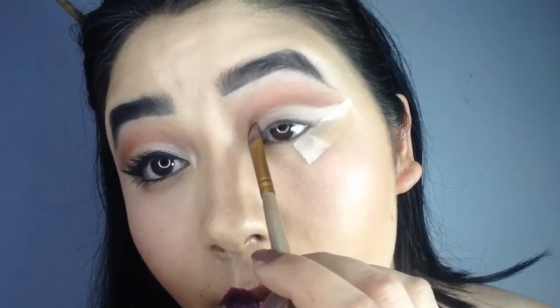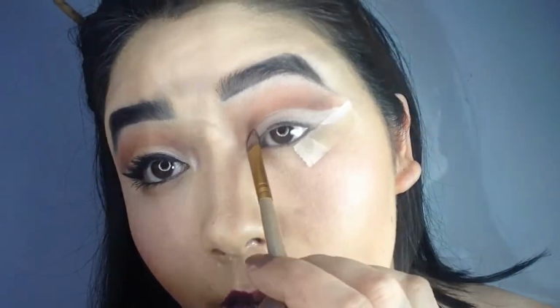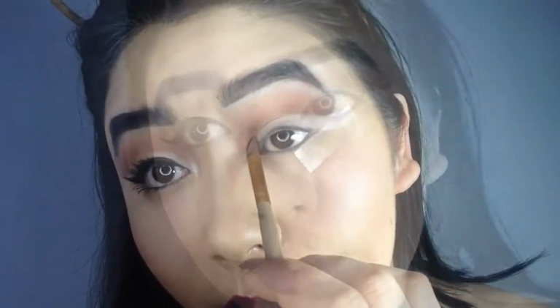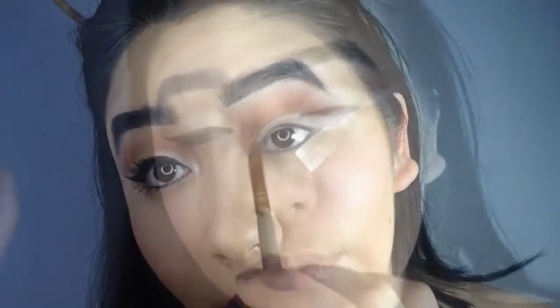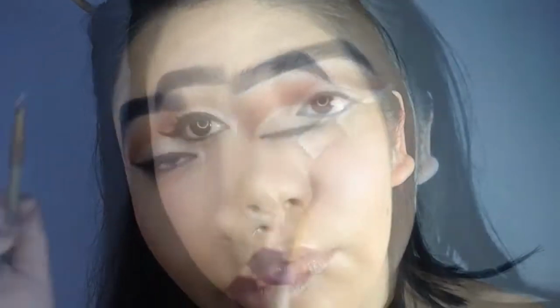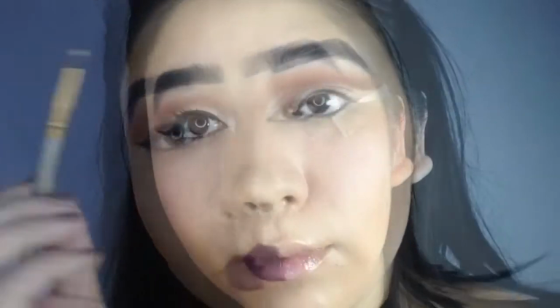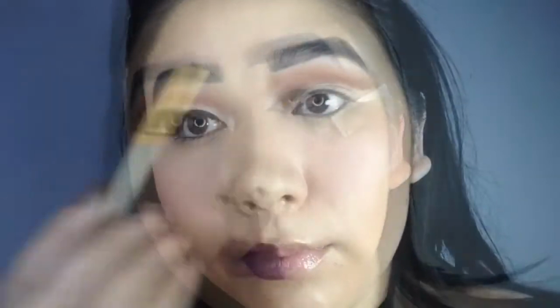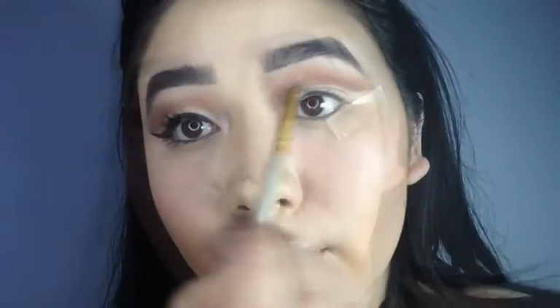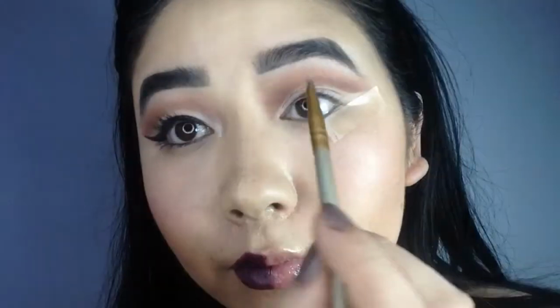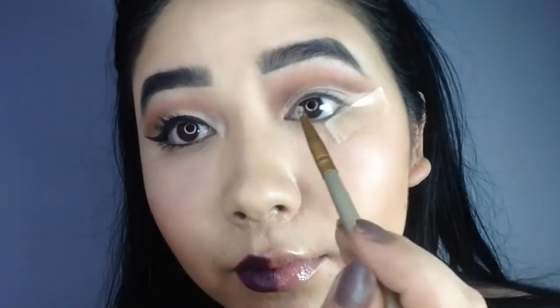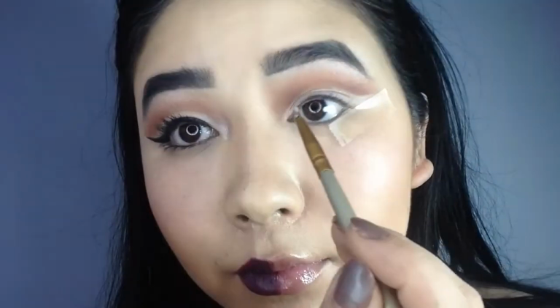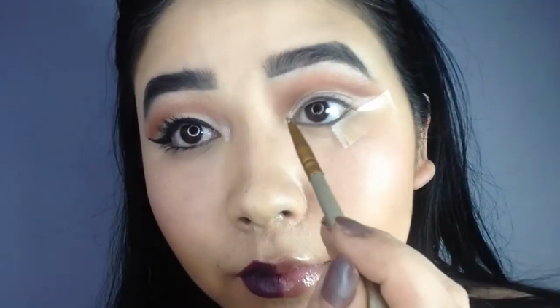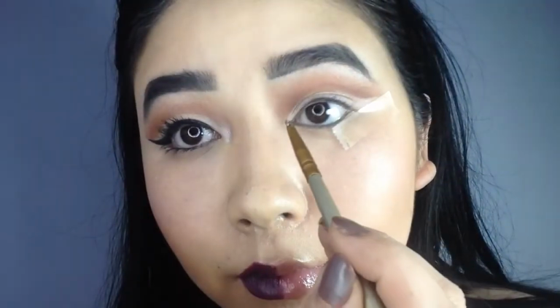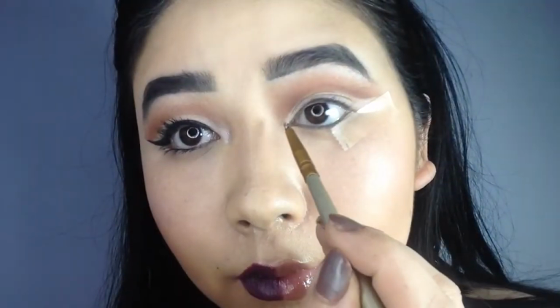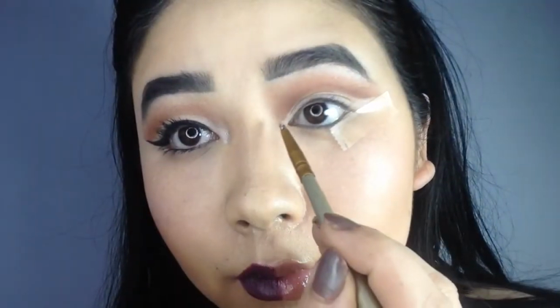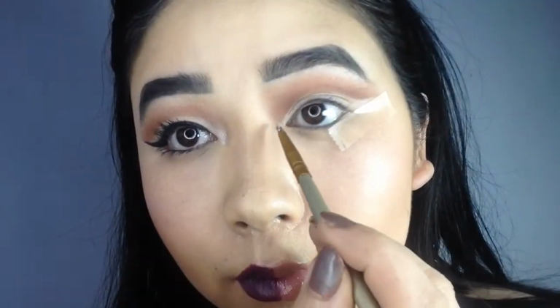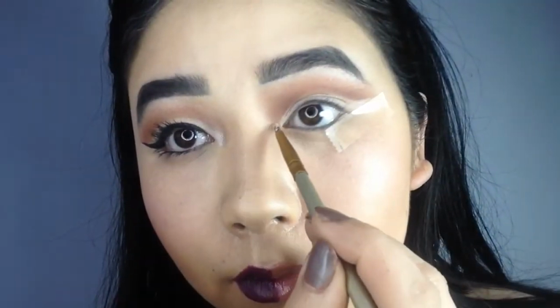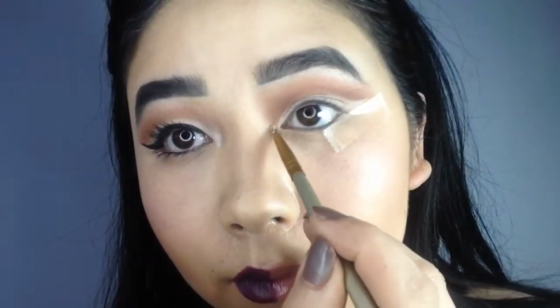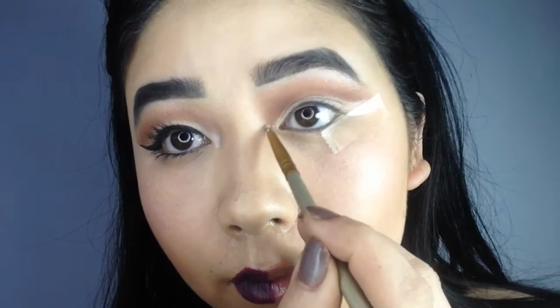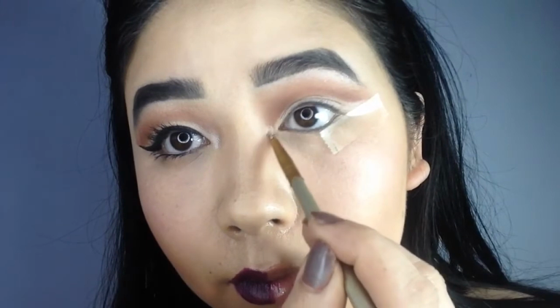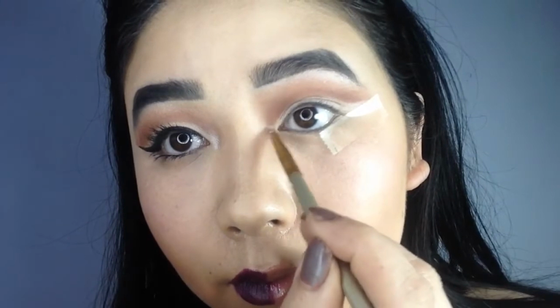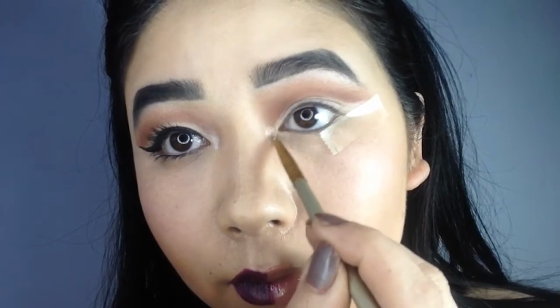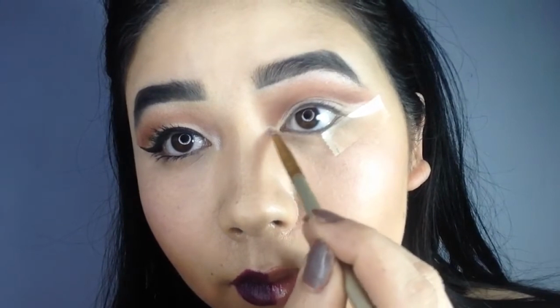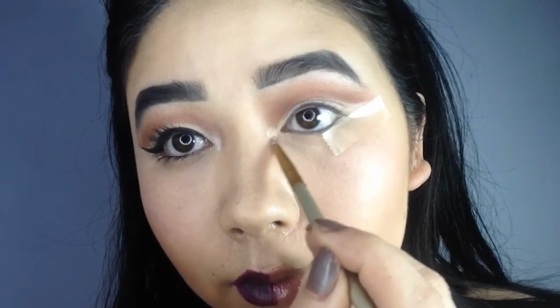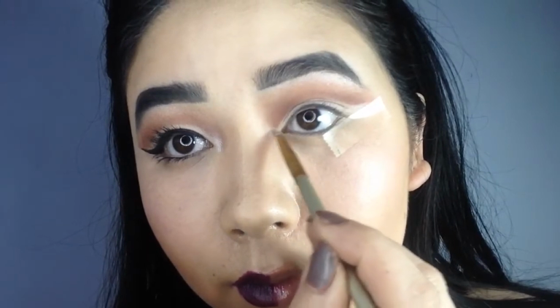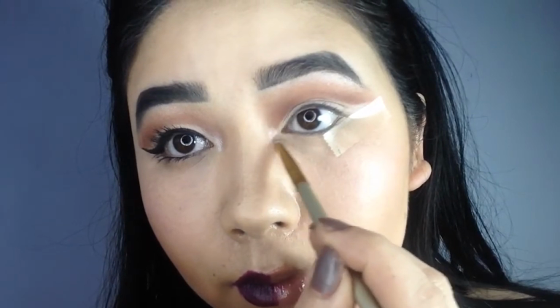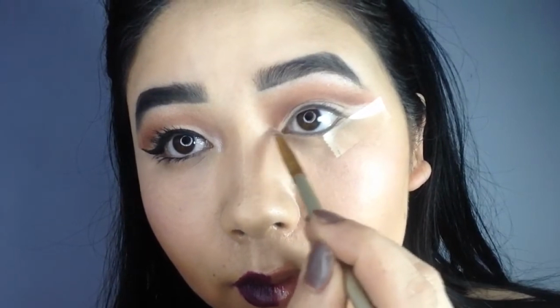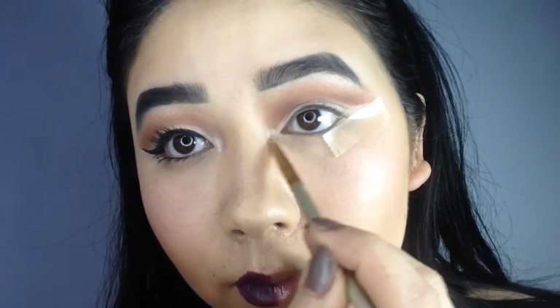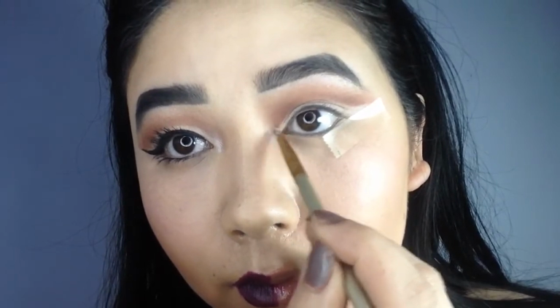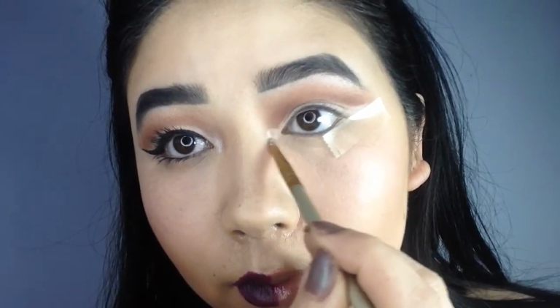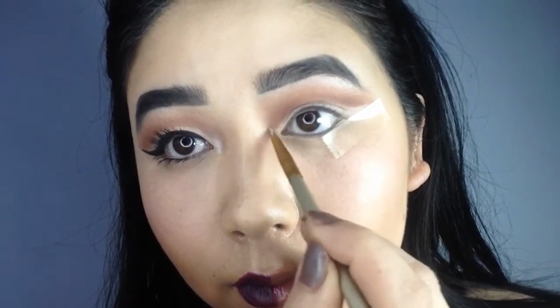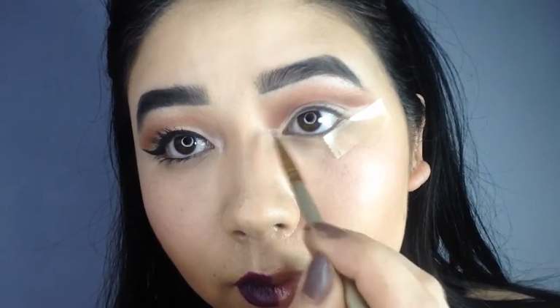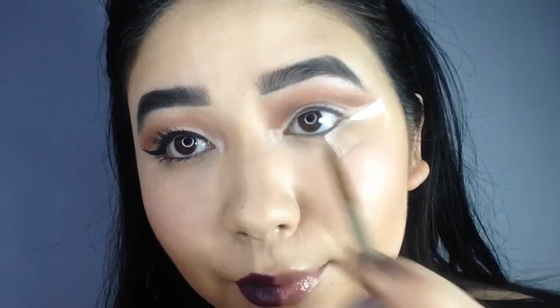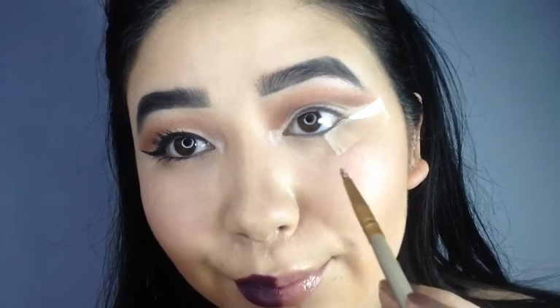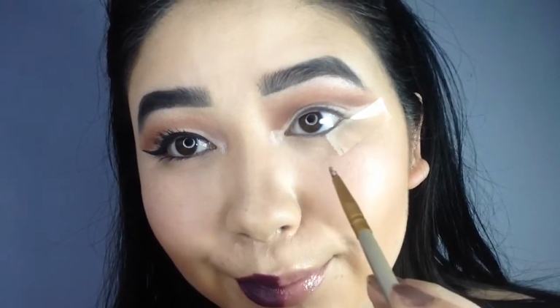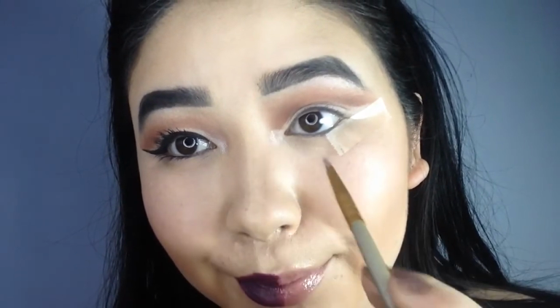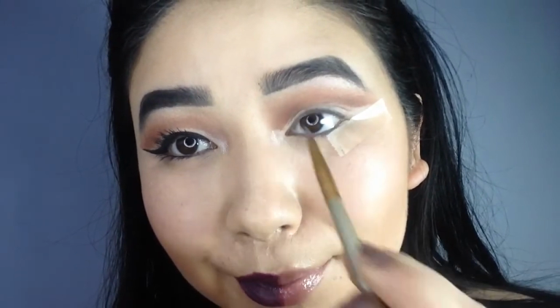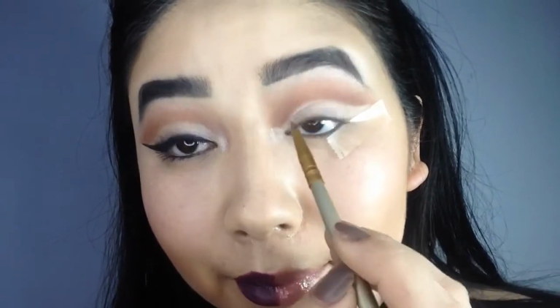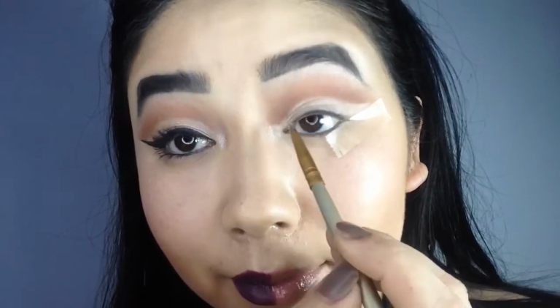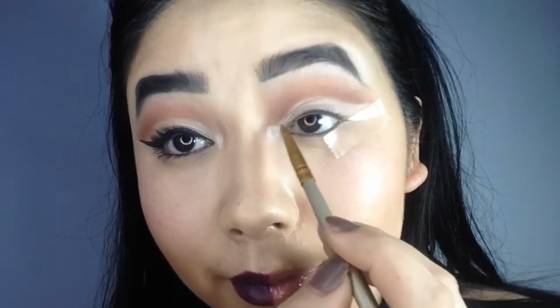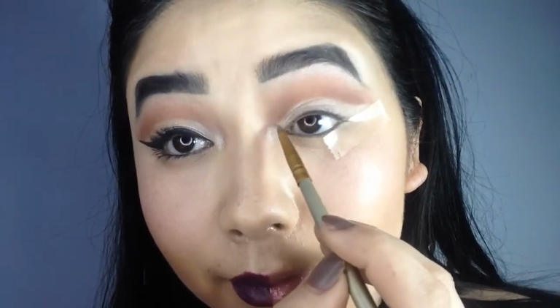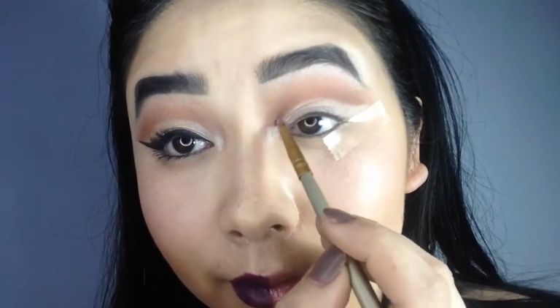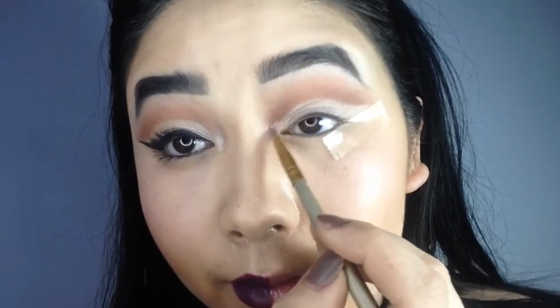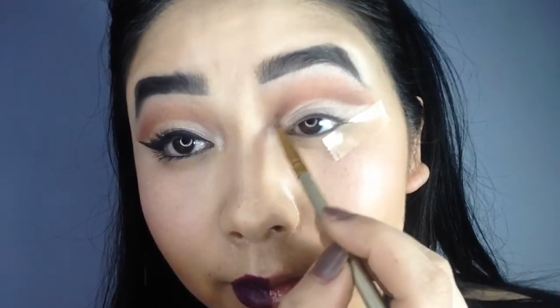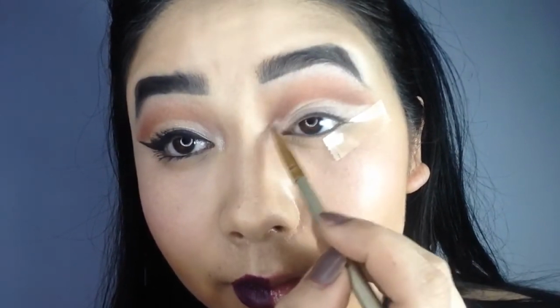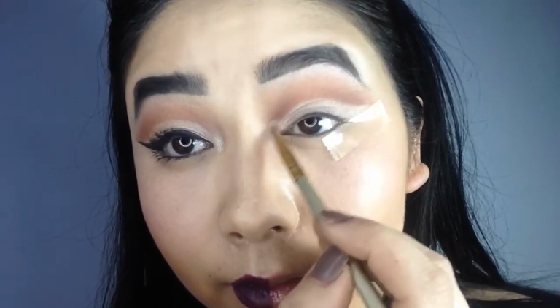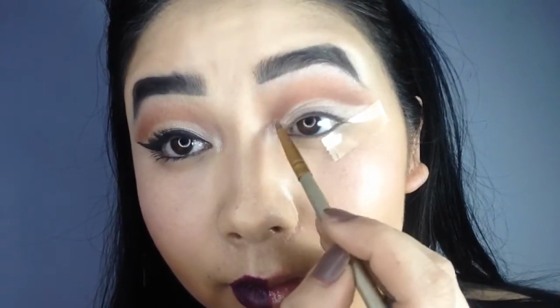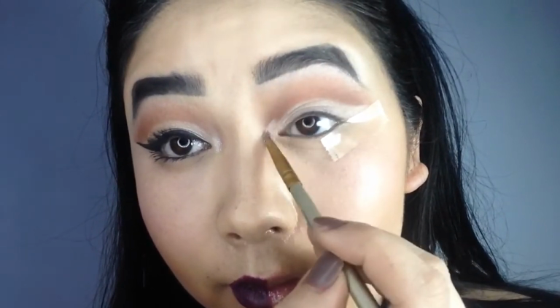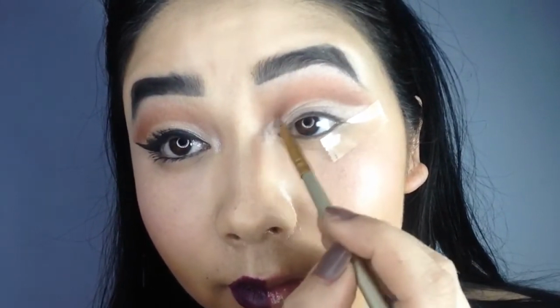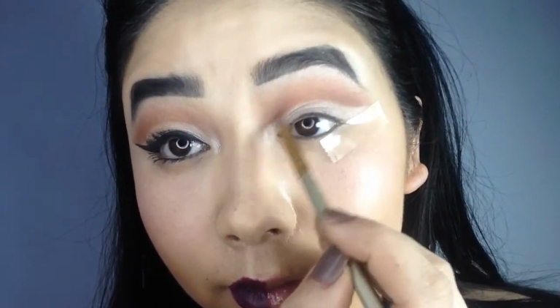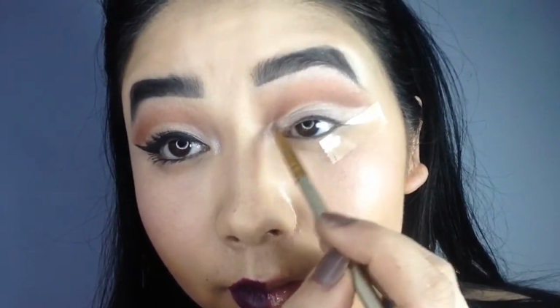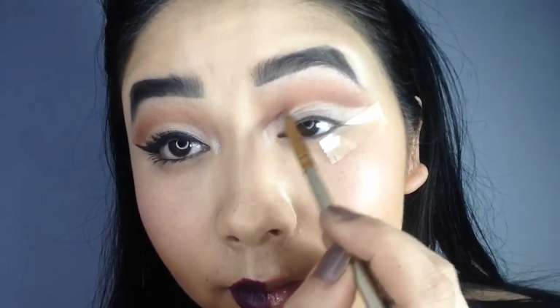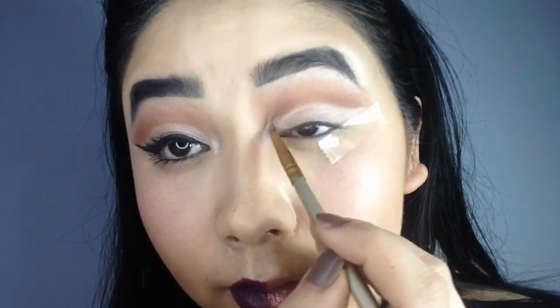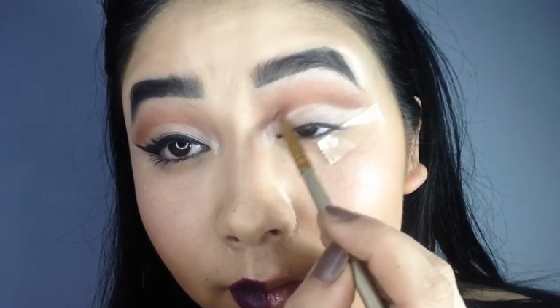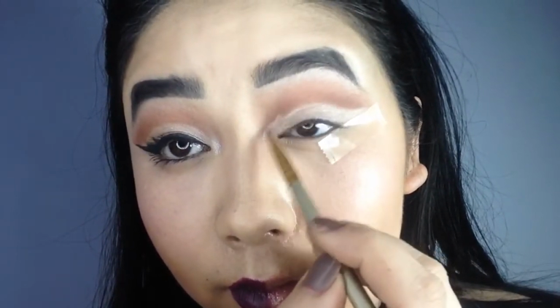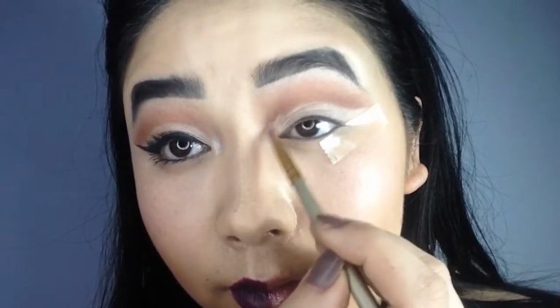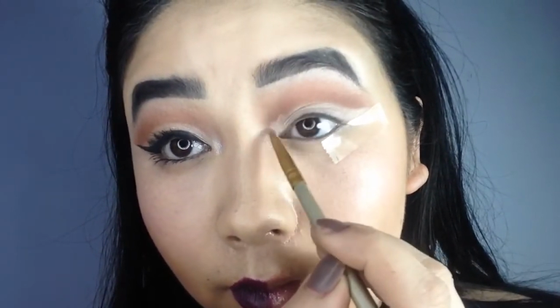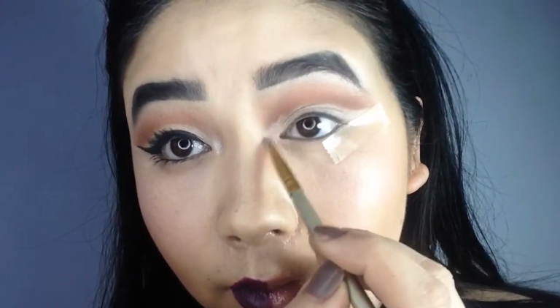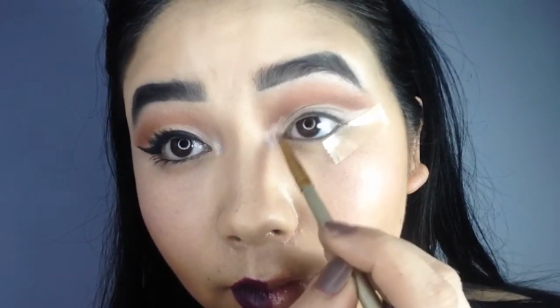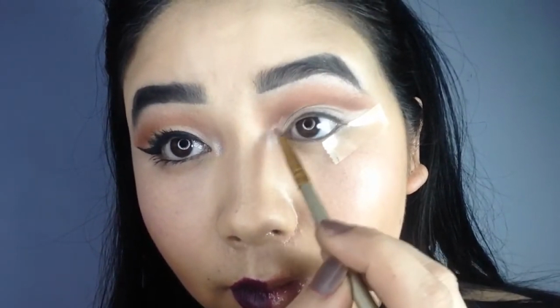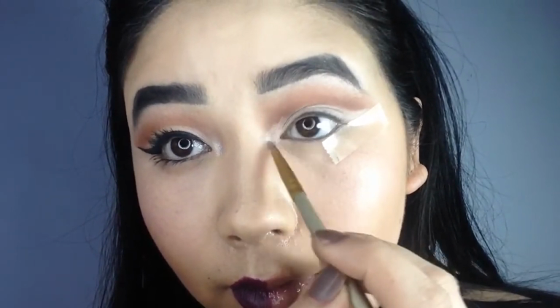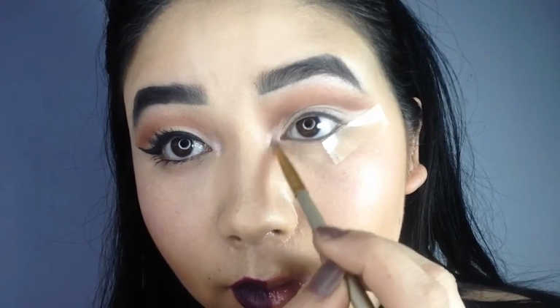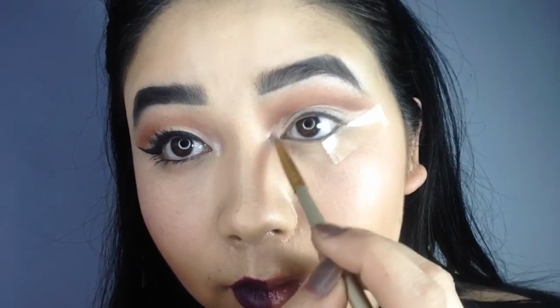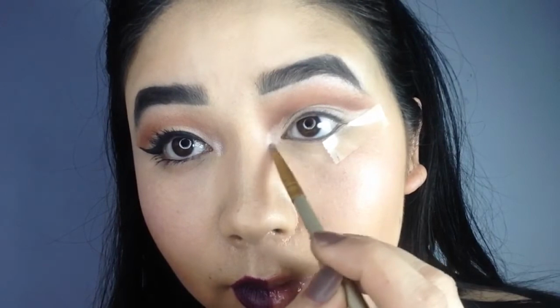With the same shade, I am going to create a teardrop effect. Then, I am going to blend it in.